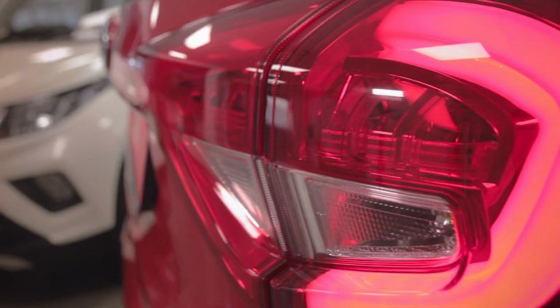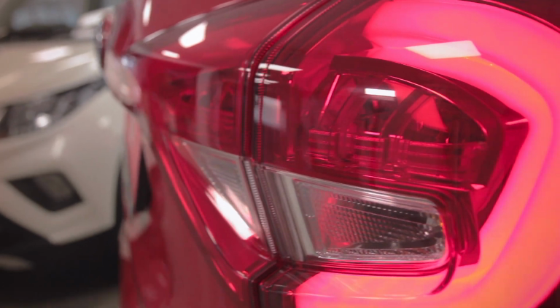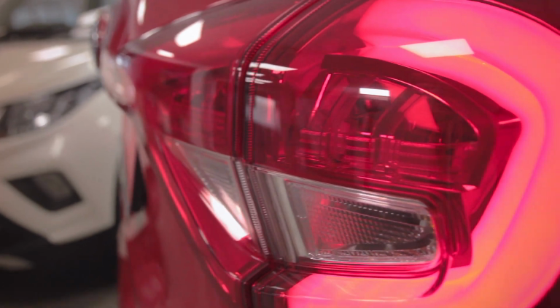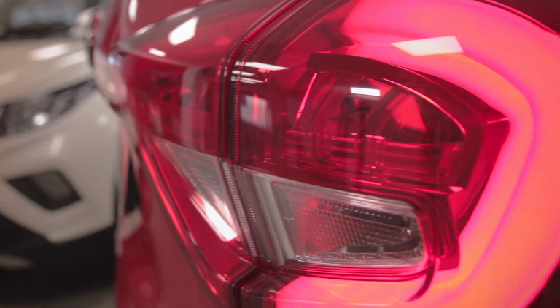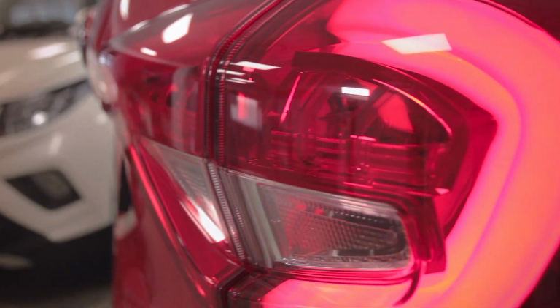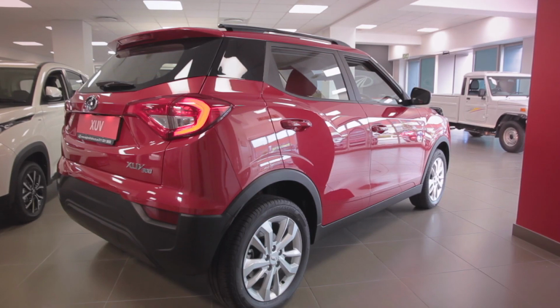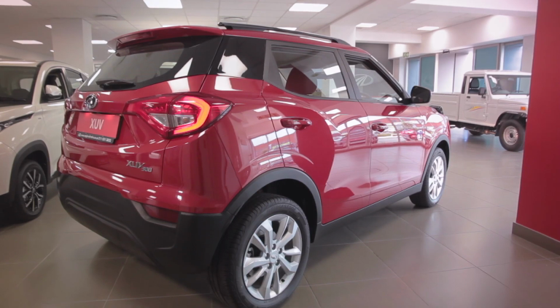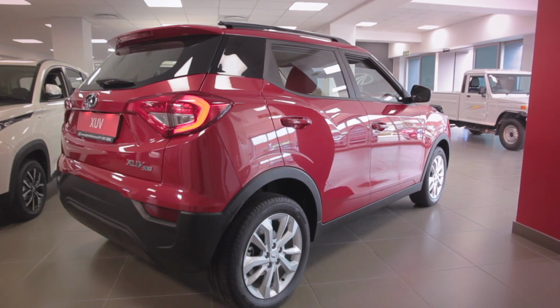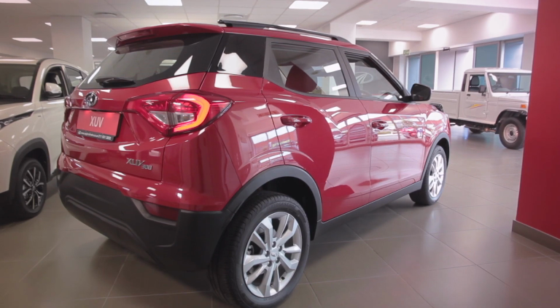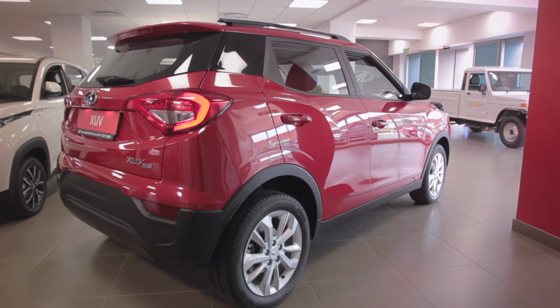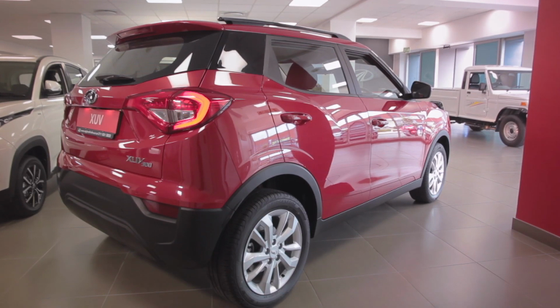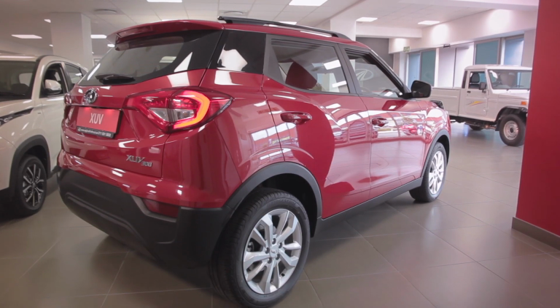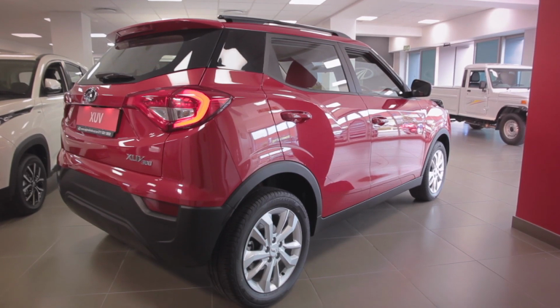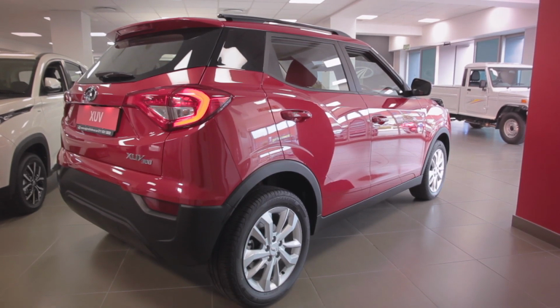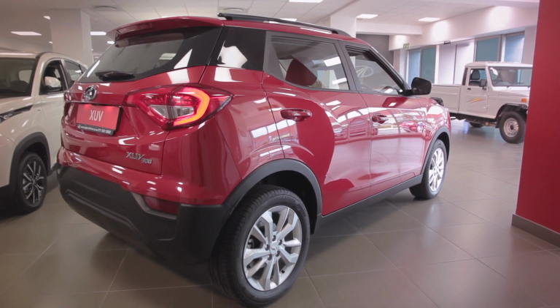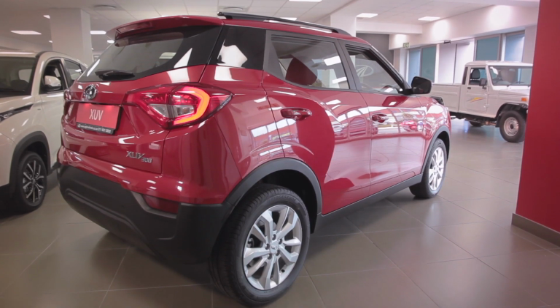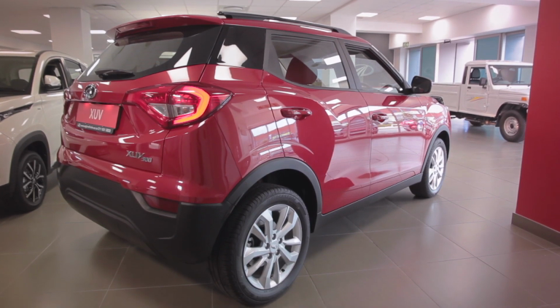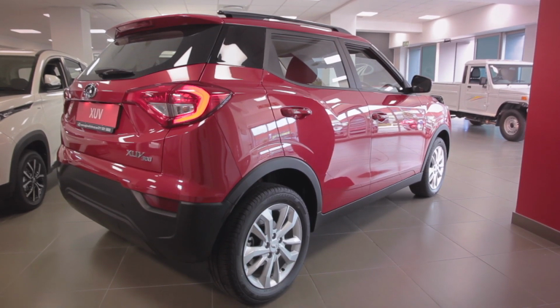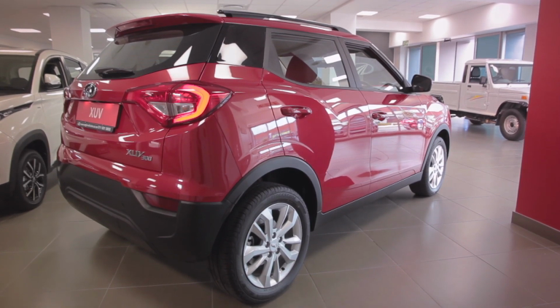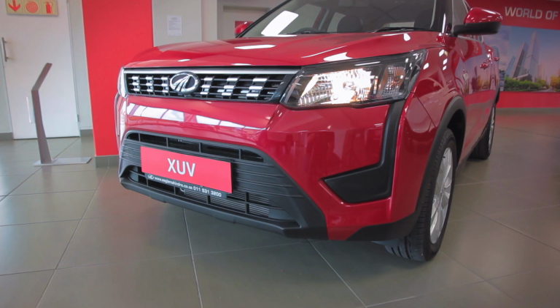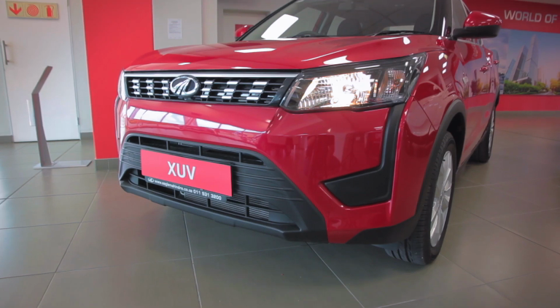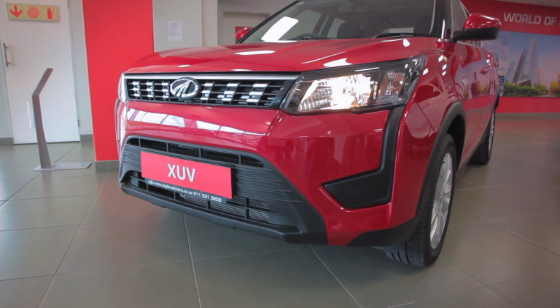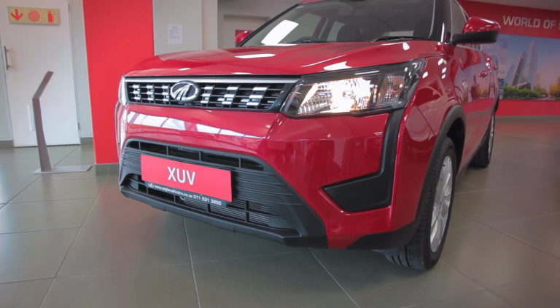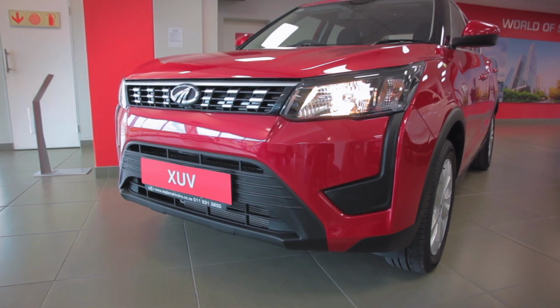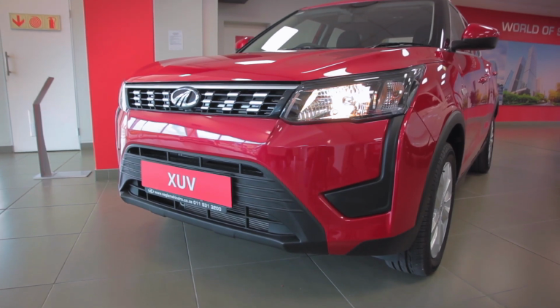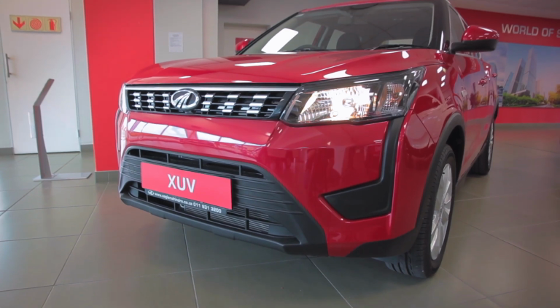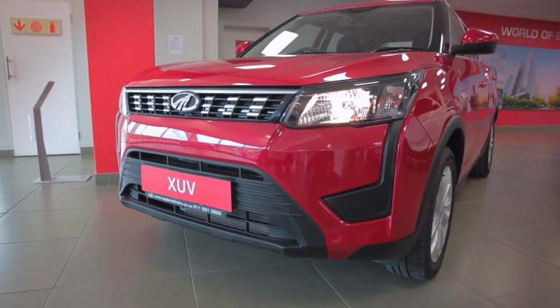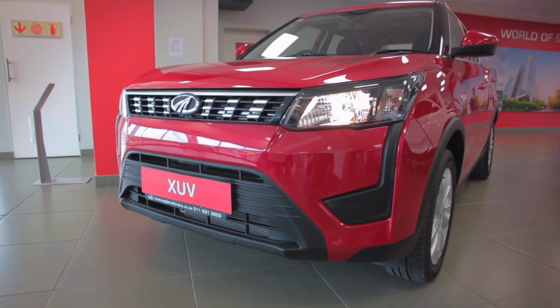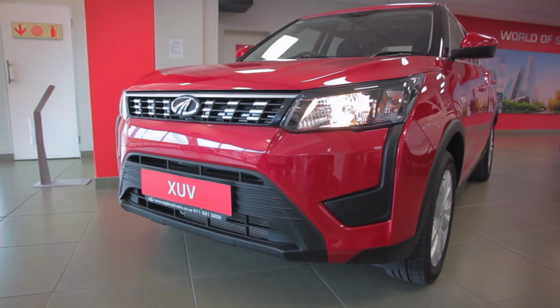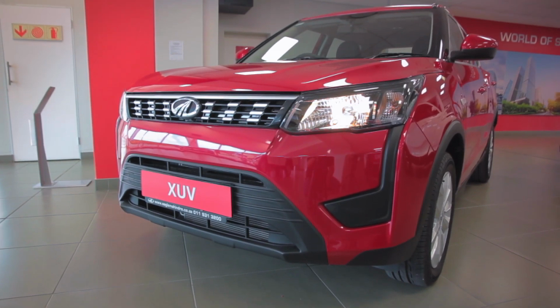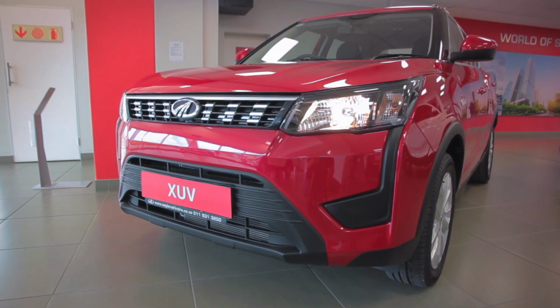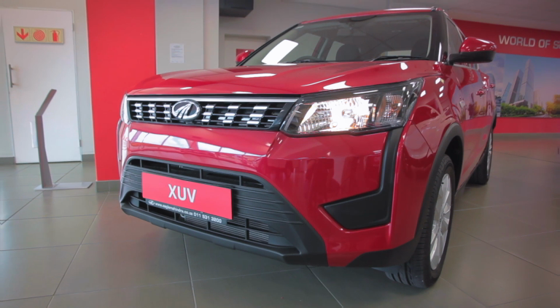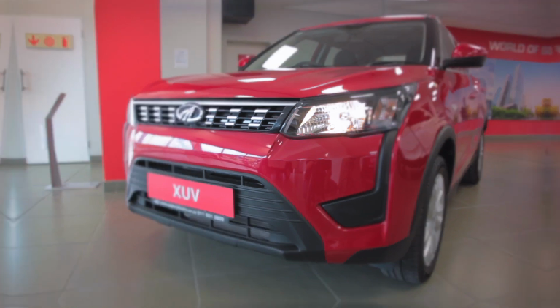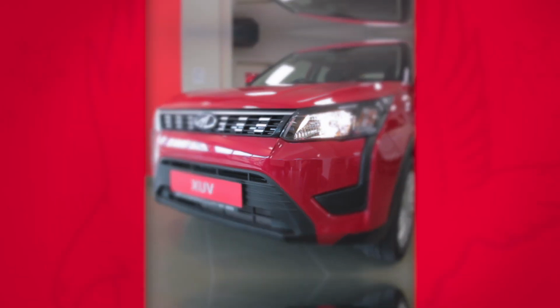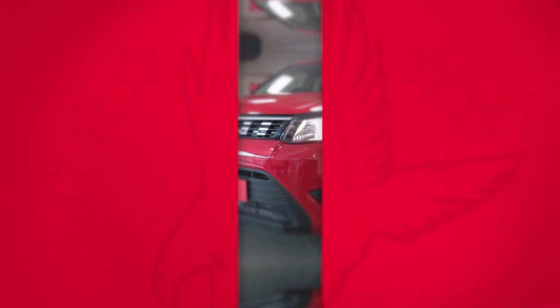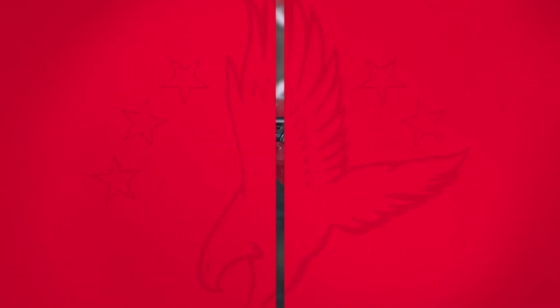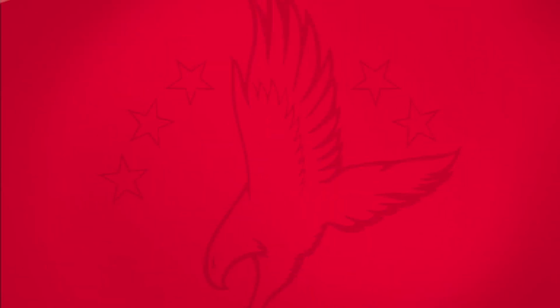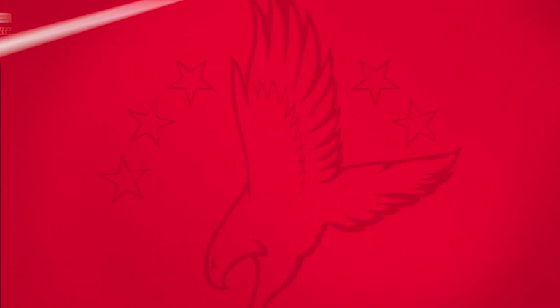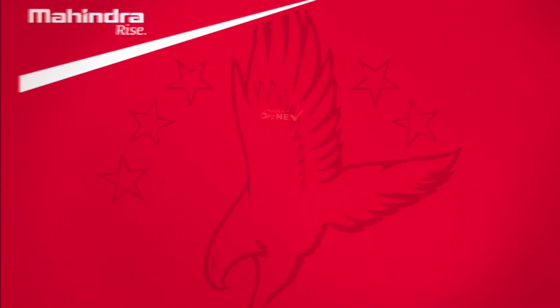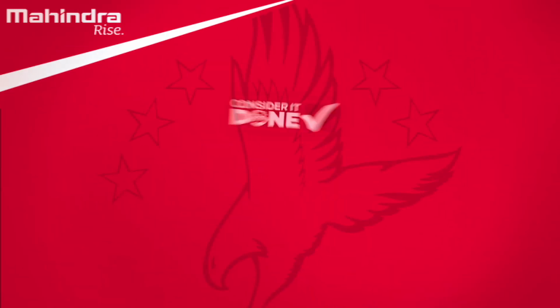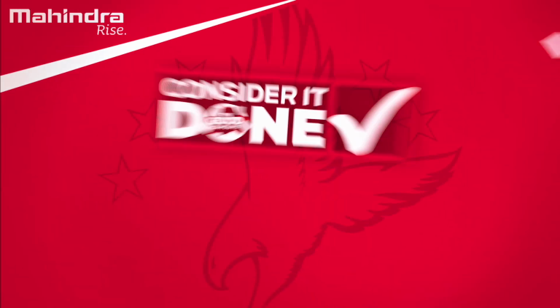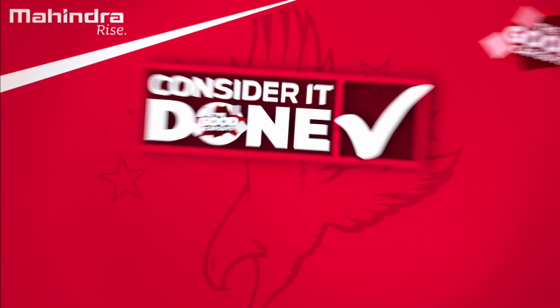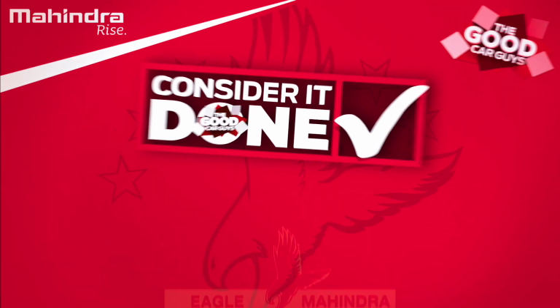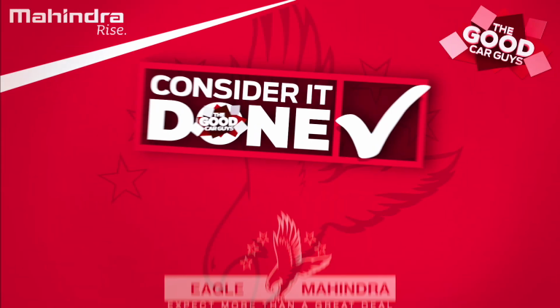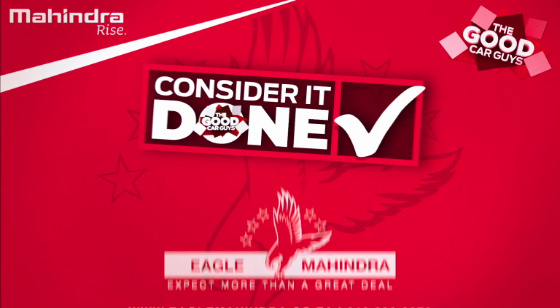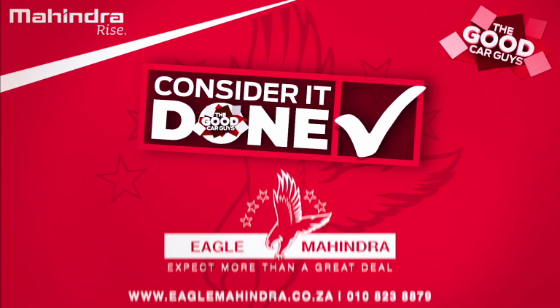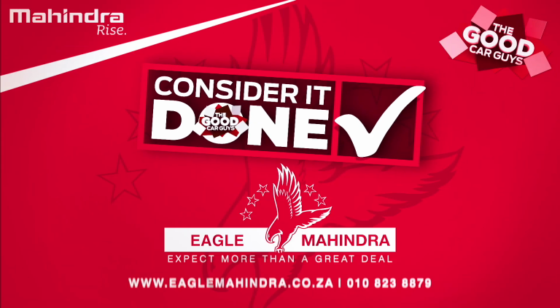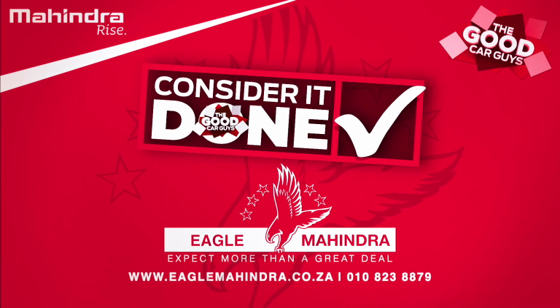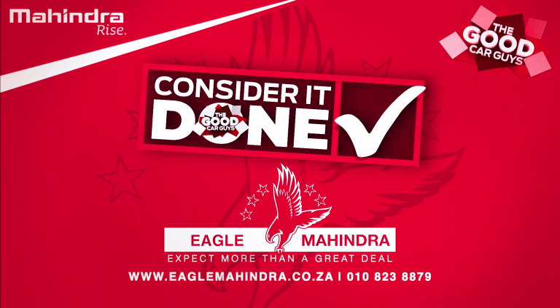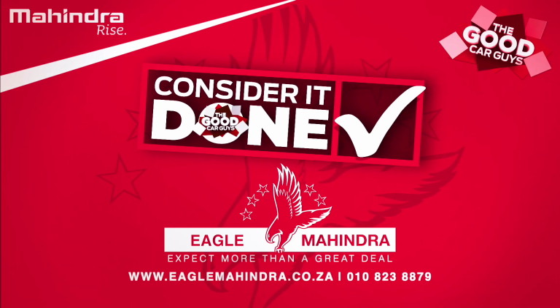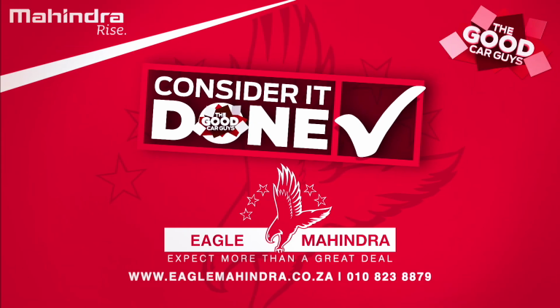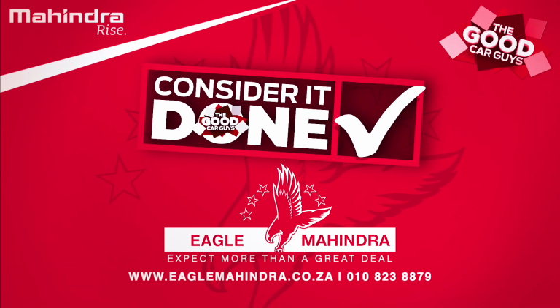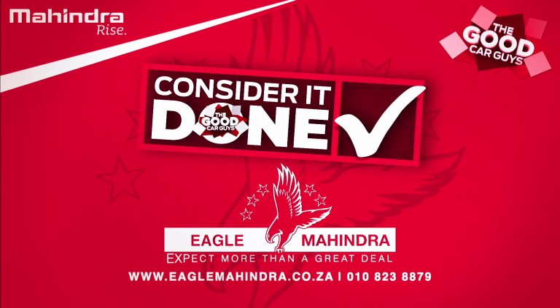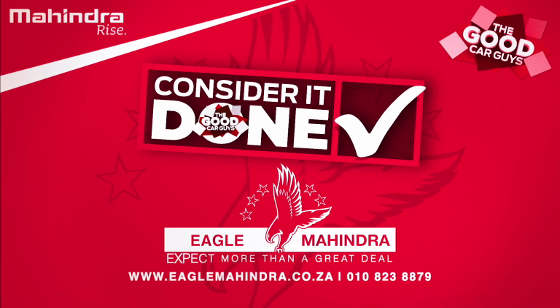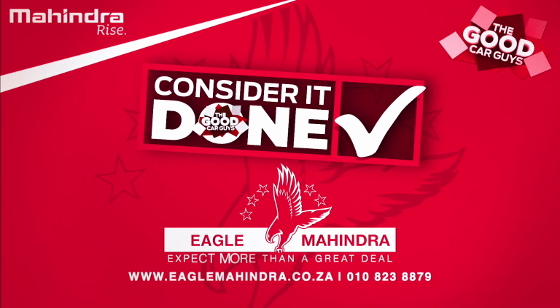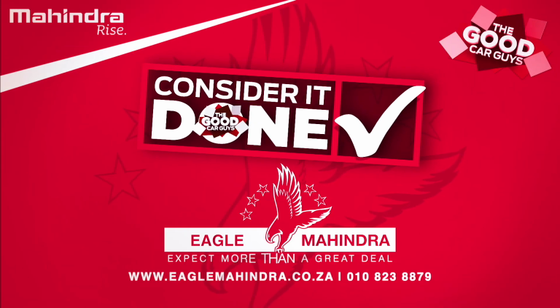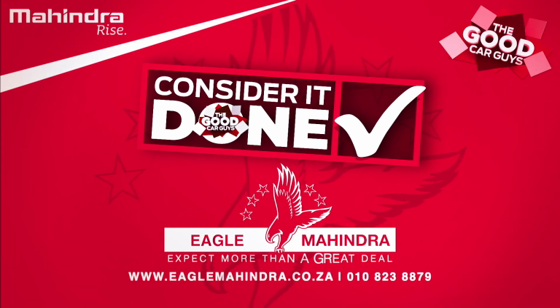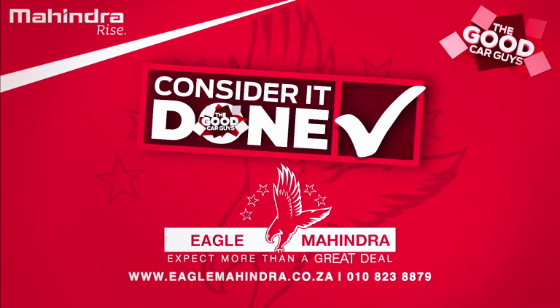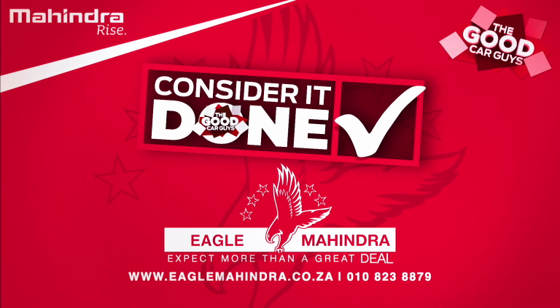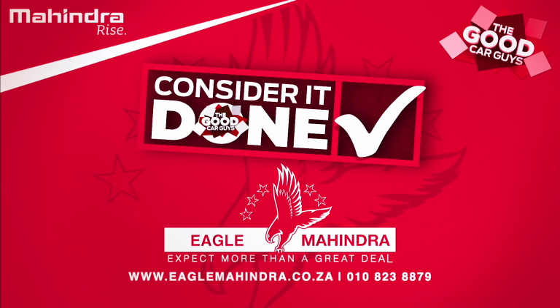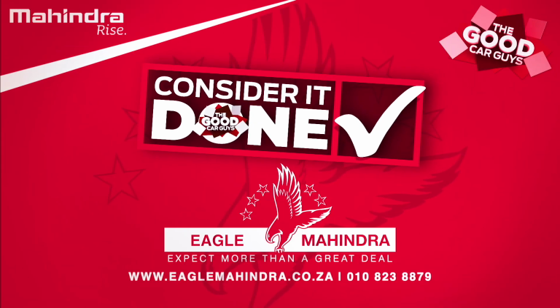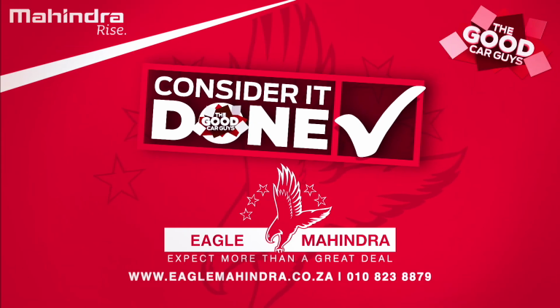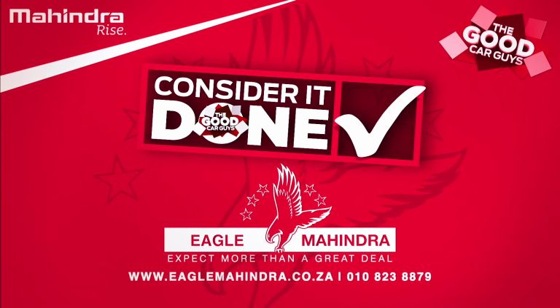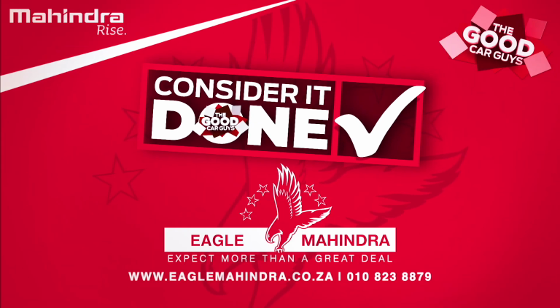Consider it done by the good car guys at Eagle Mahindra, where you can always expect more than a great deal.